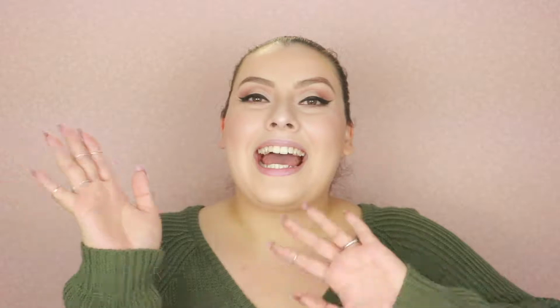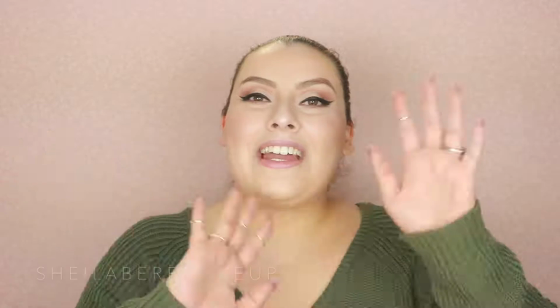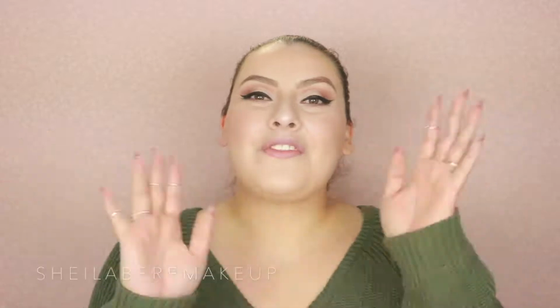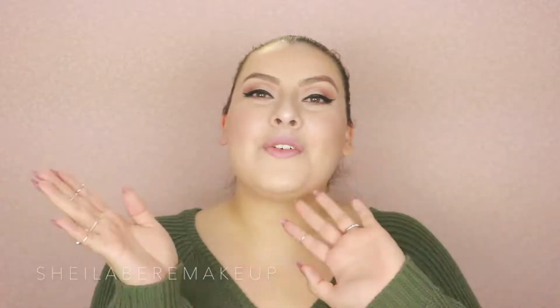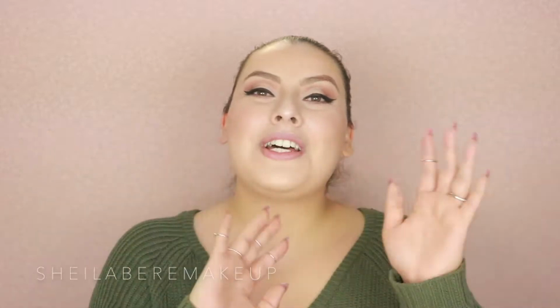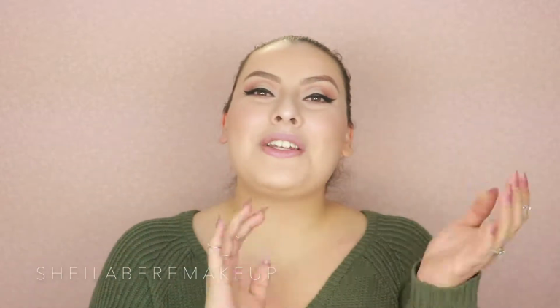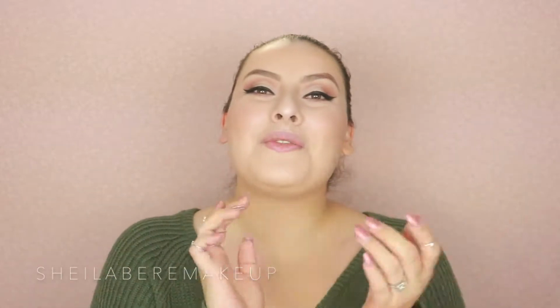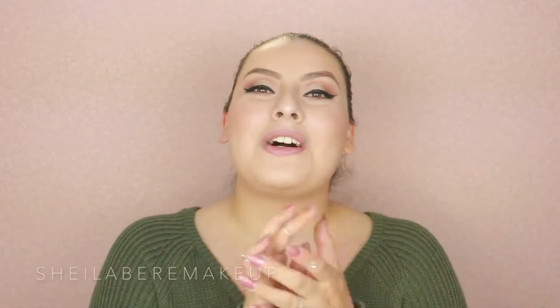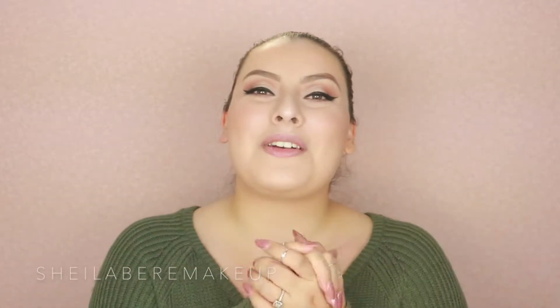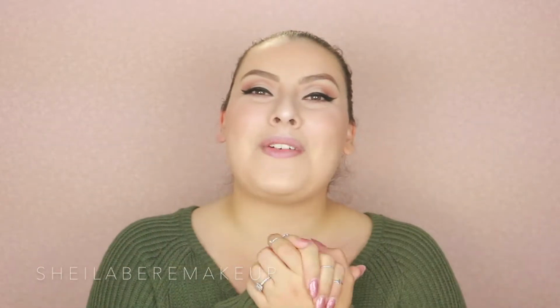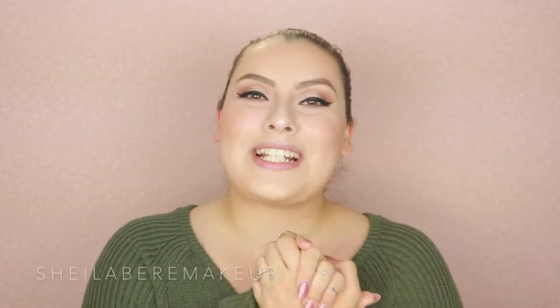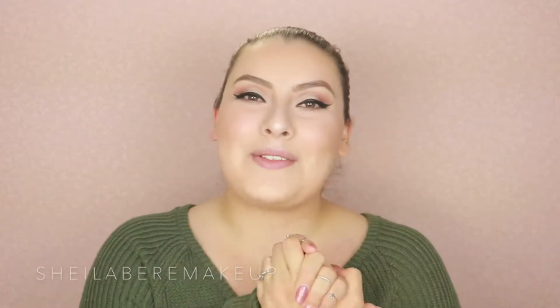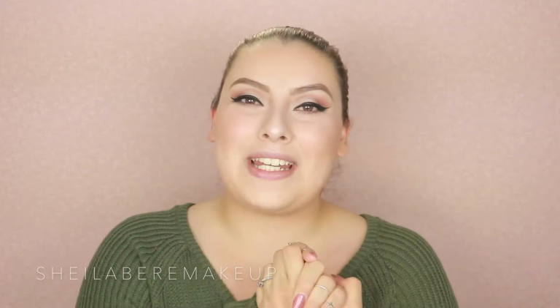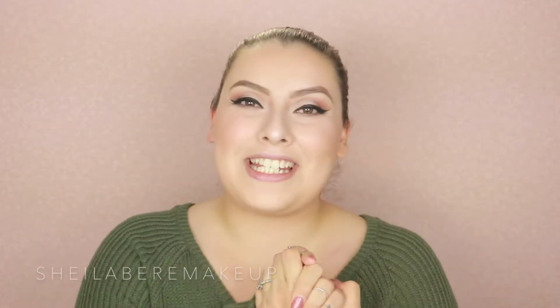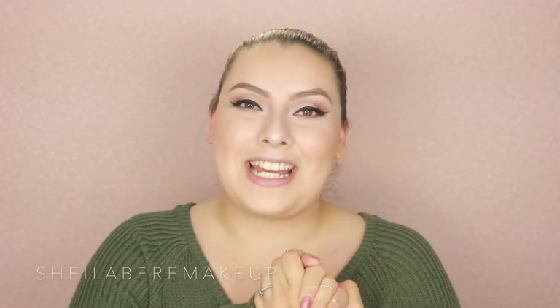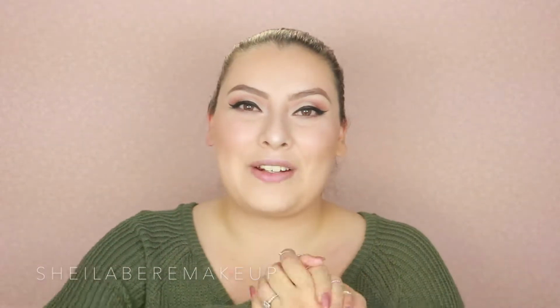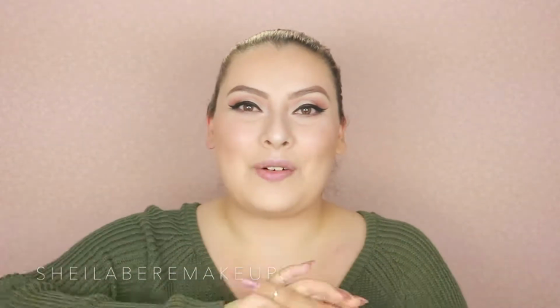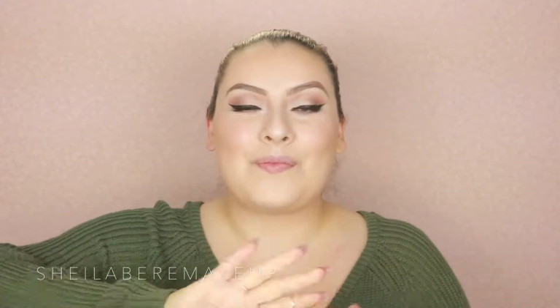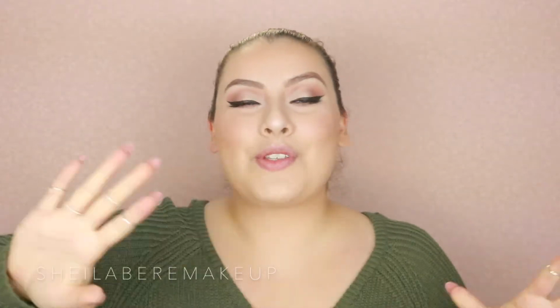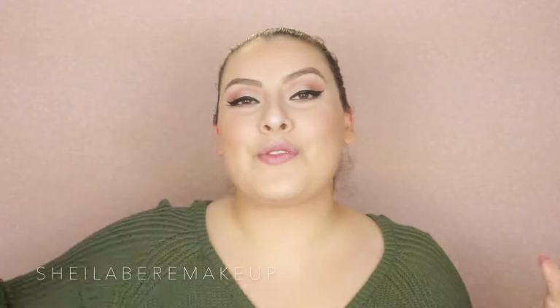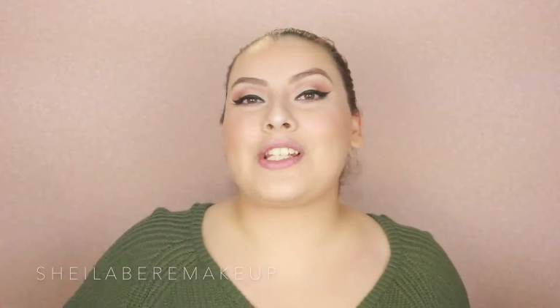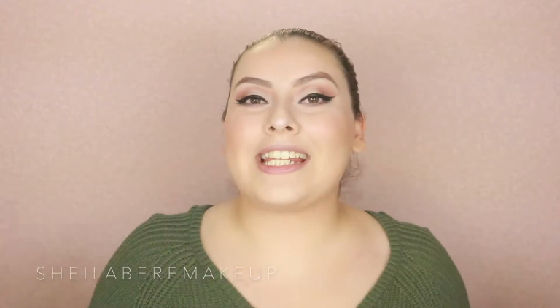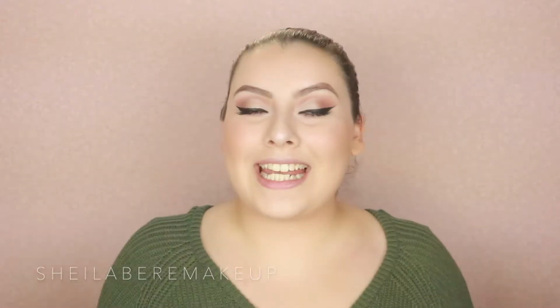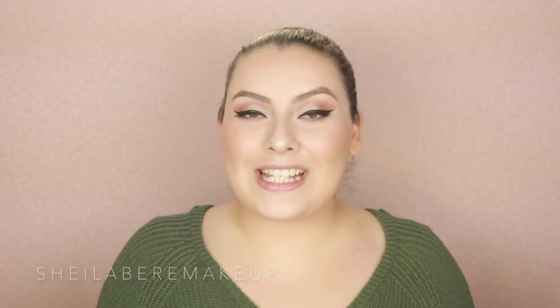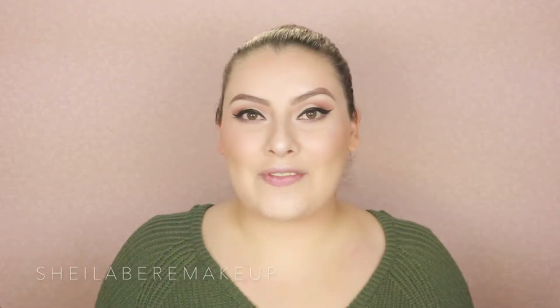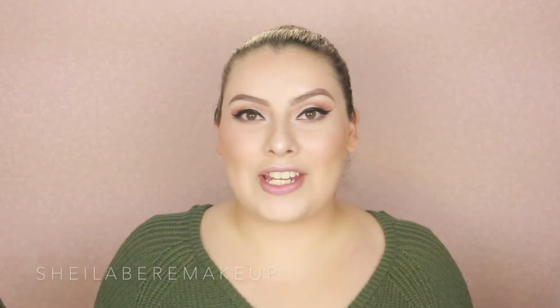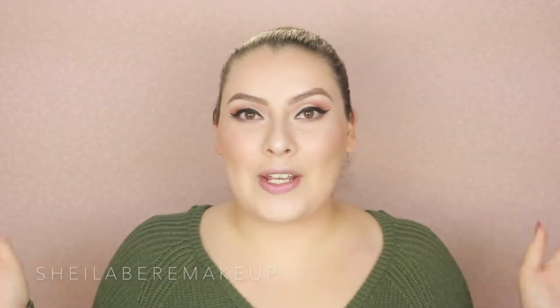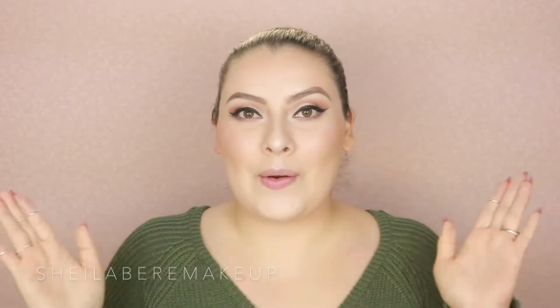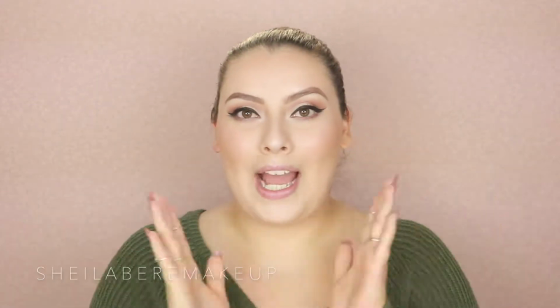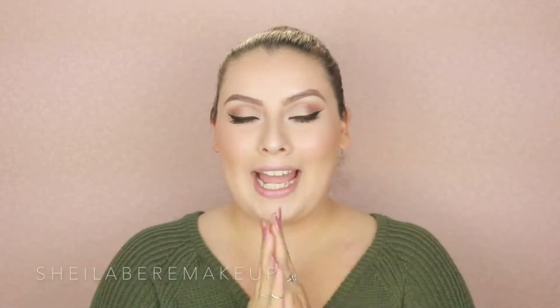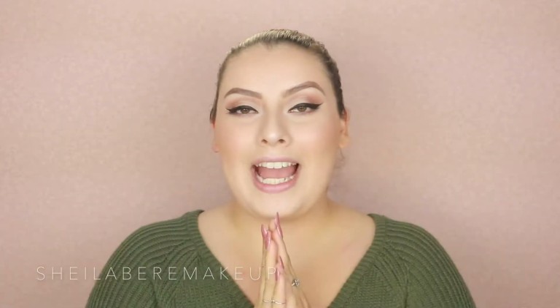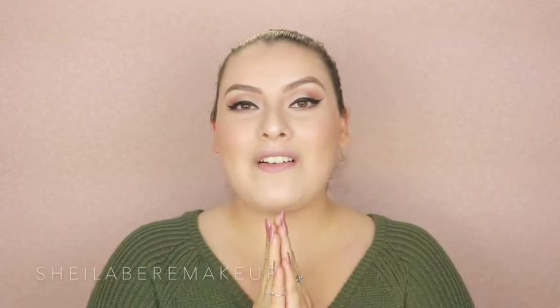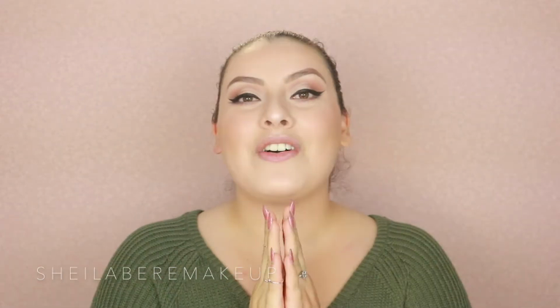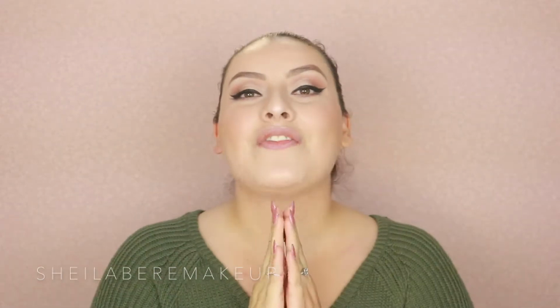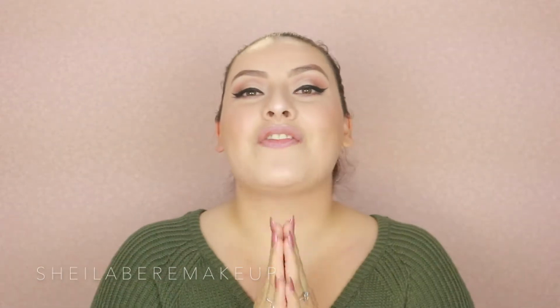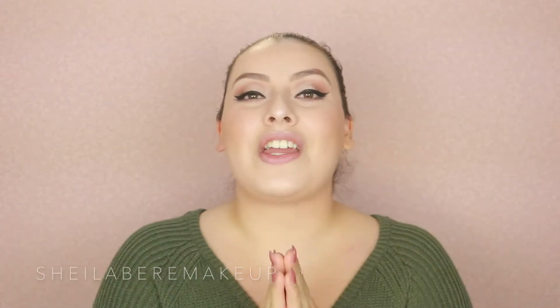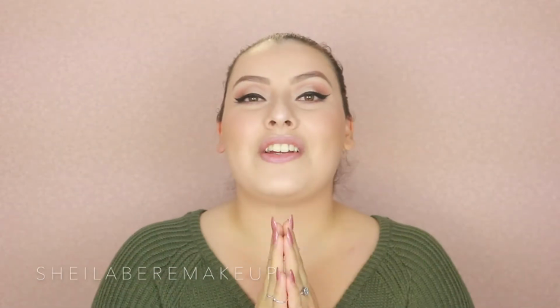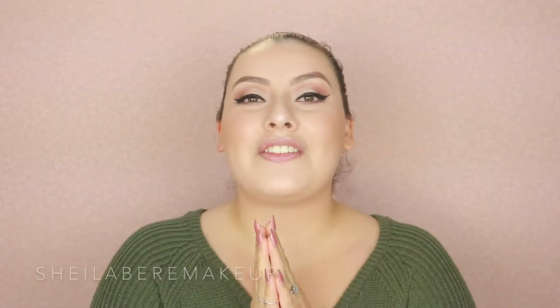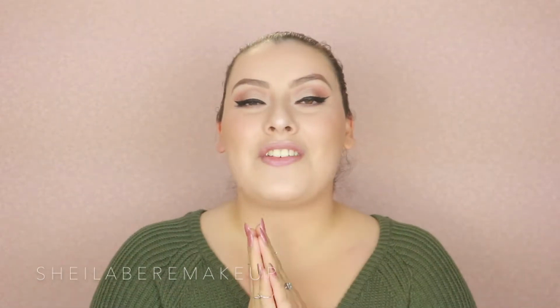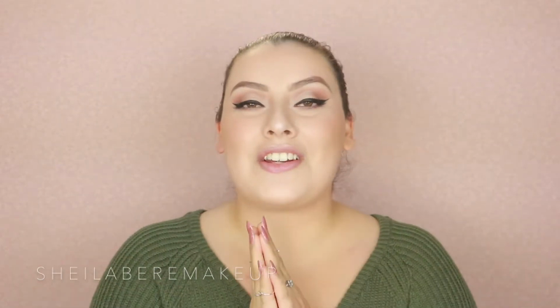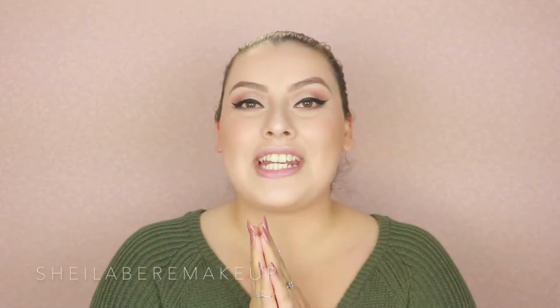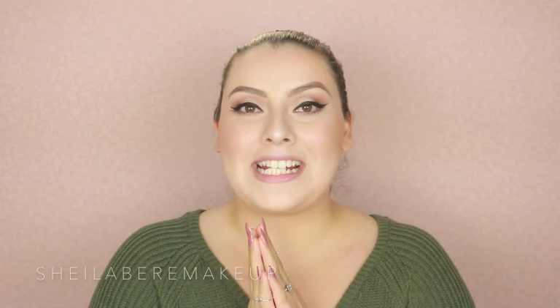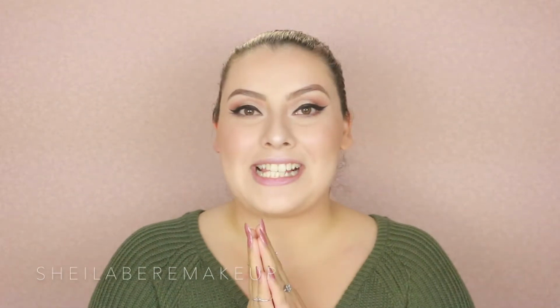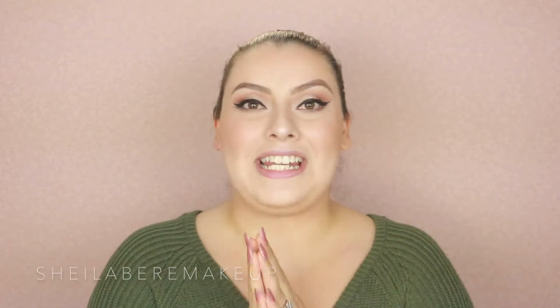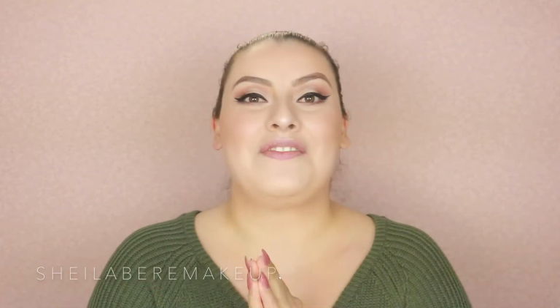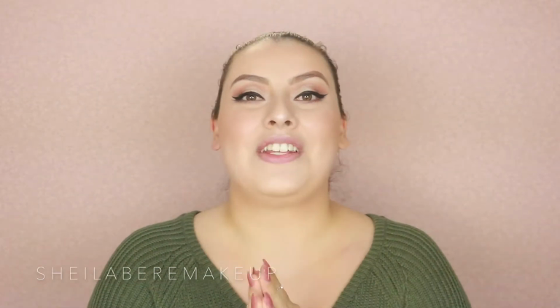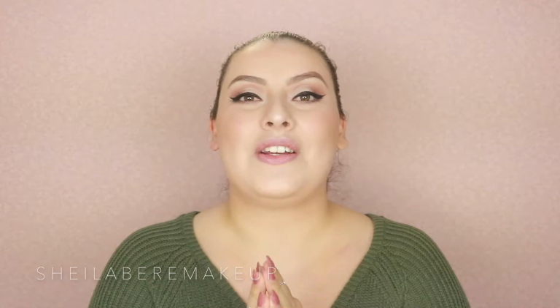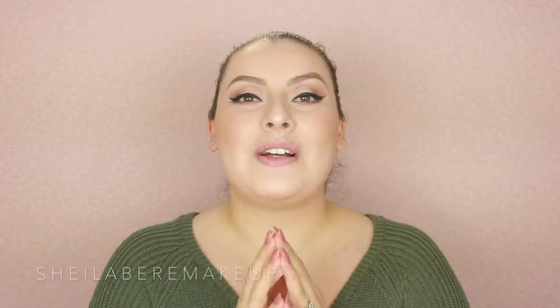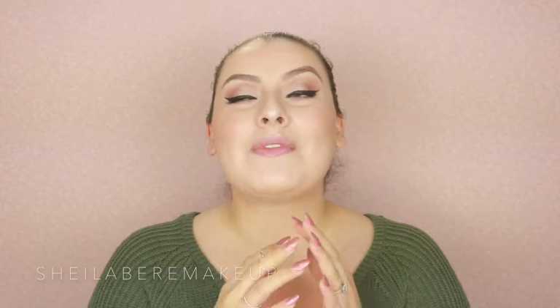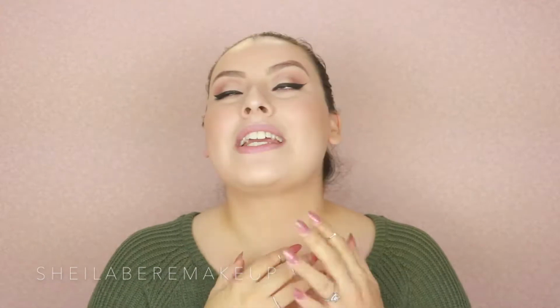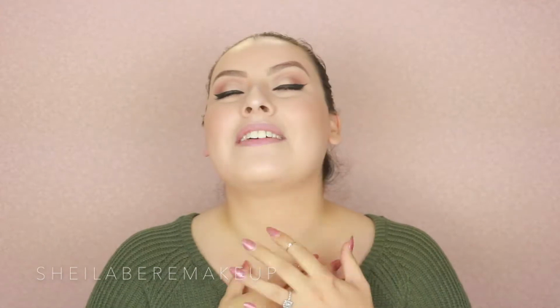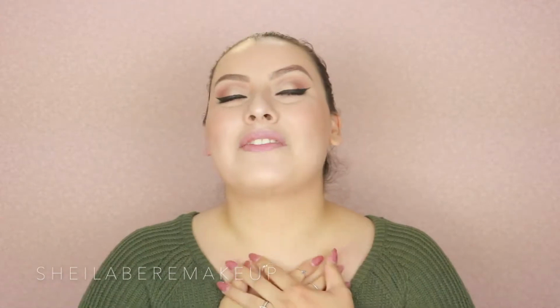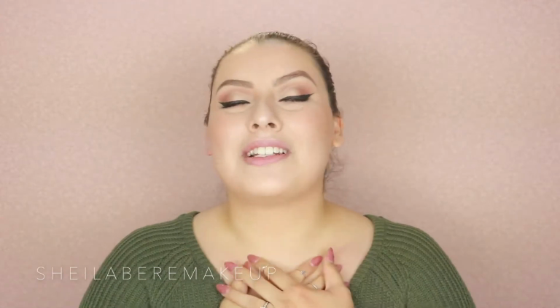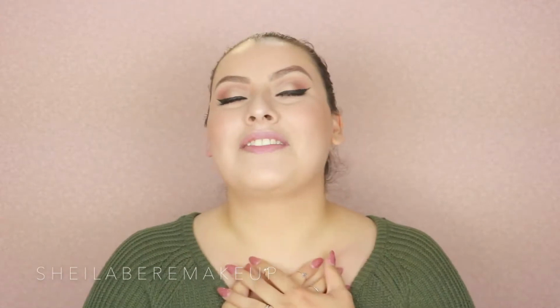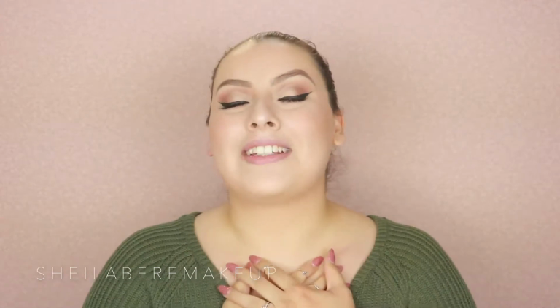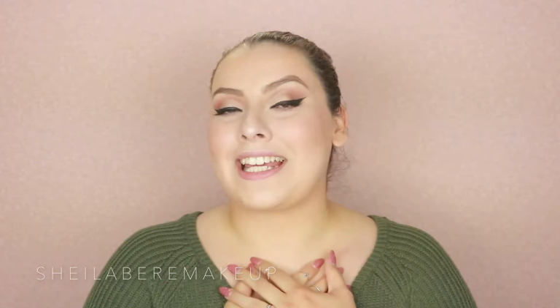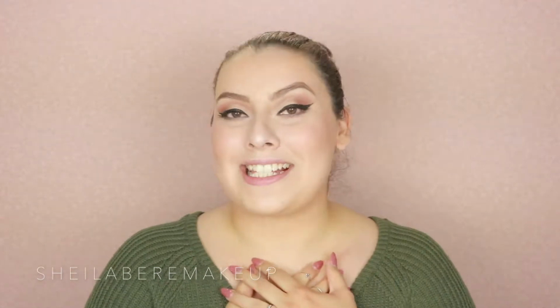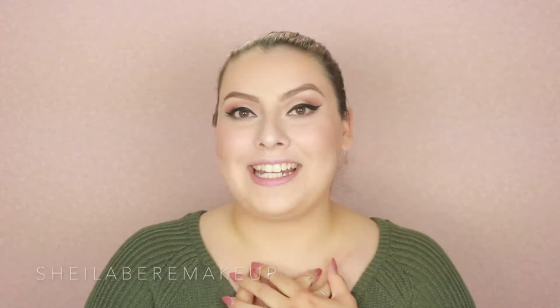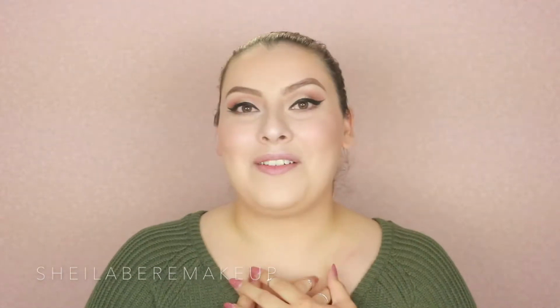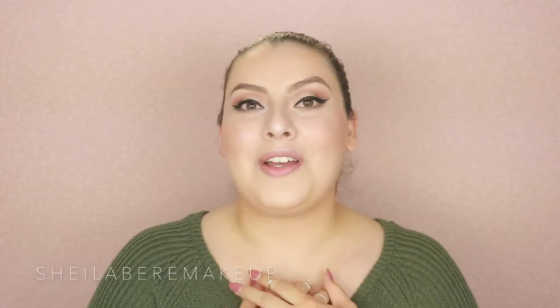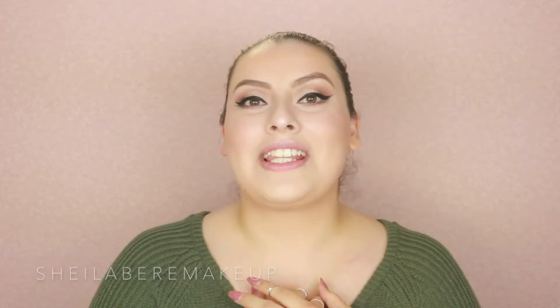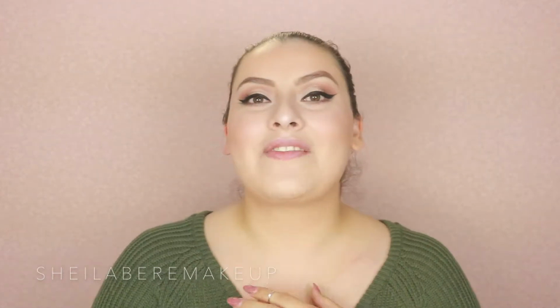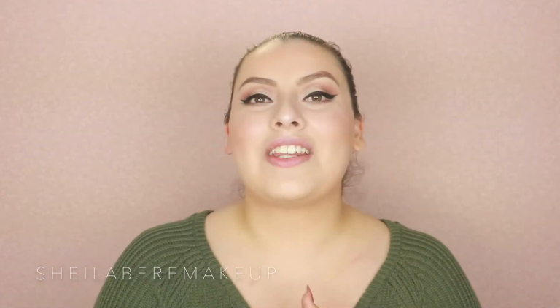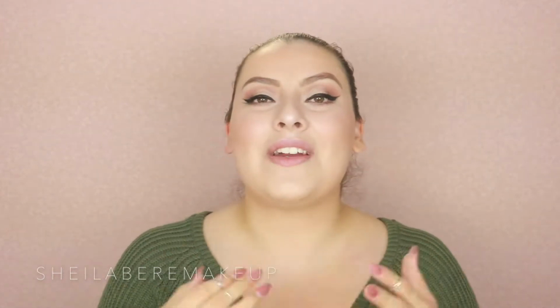Hi everyone! Welcome back to my channel. So for today's video, I have a very, very exciting video. I'm really, really excited about this video.